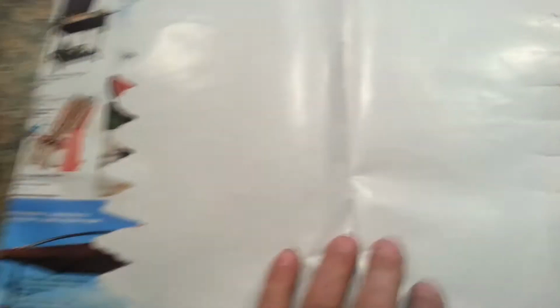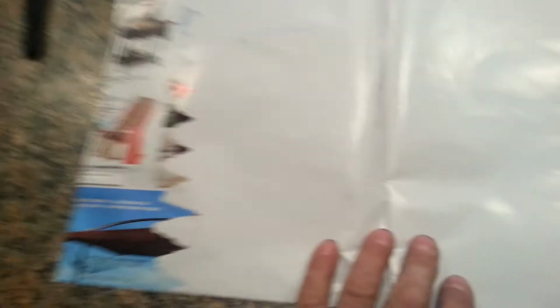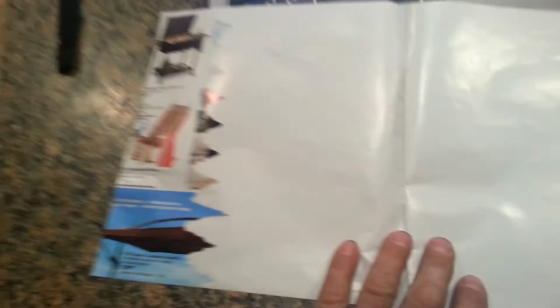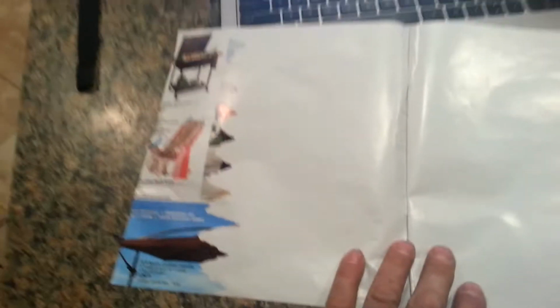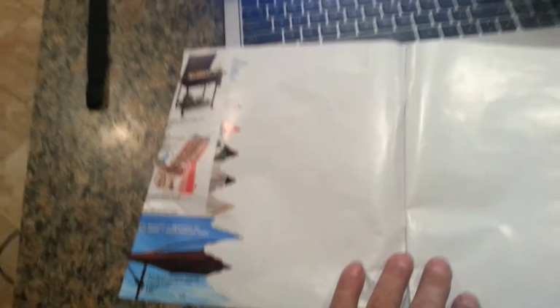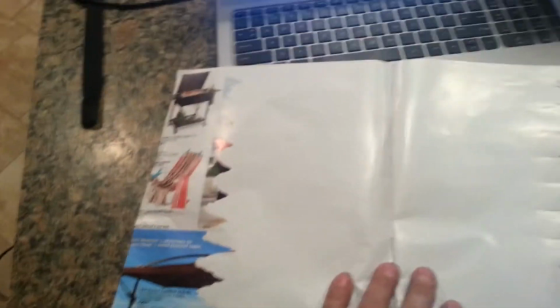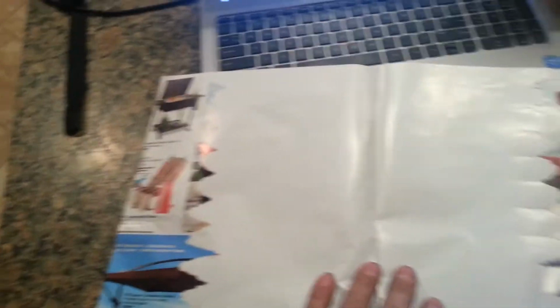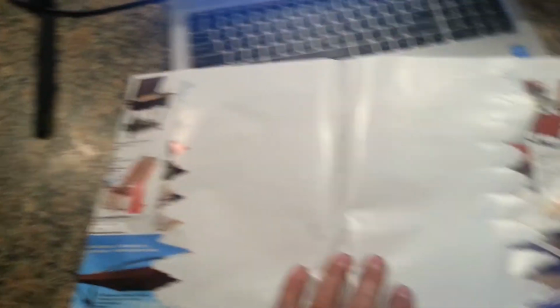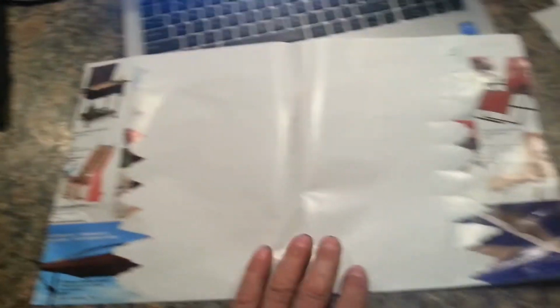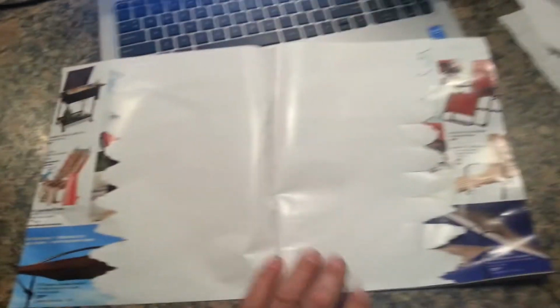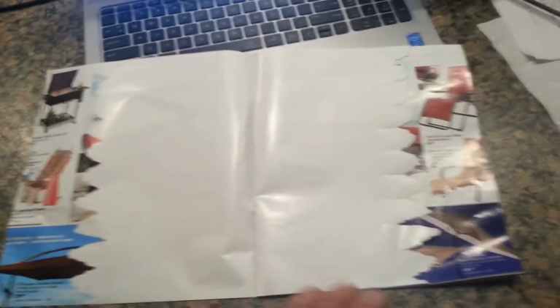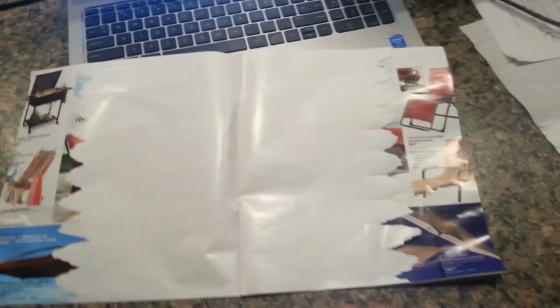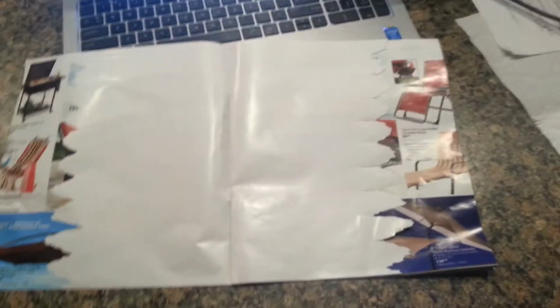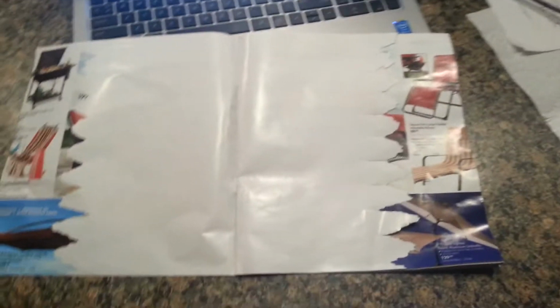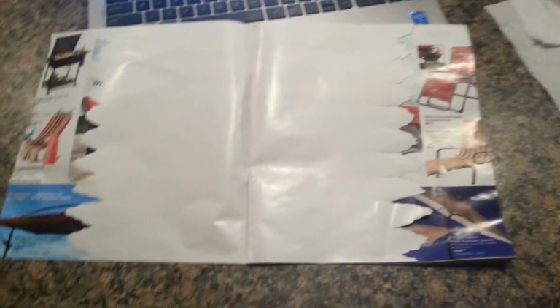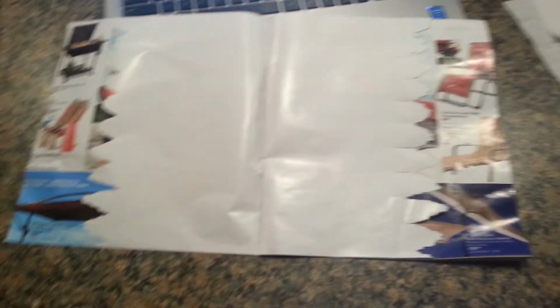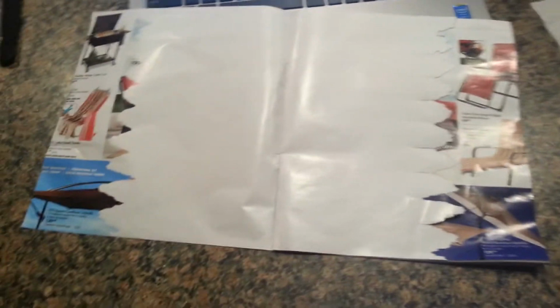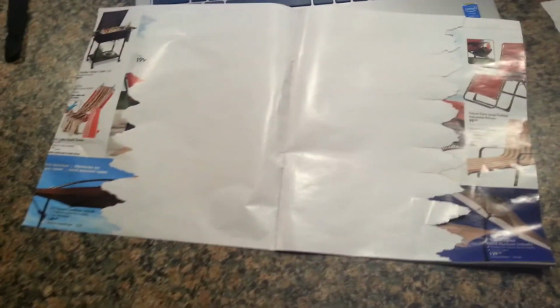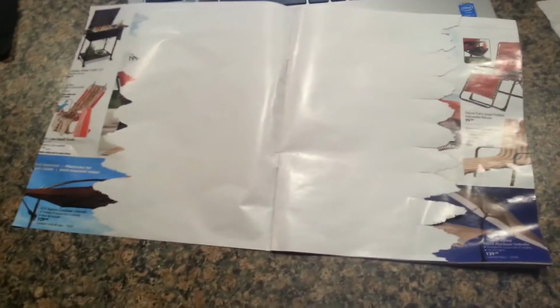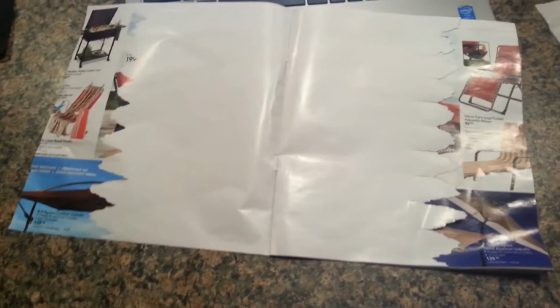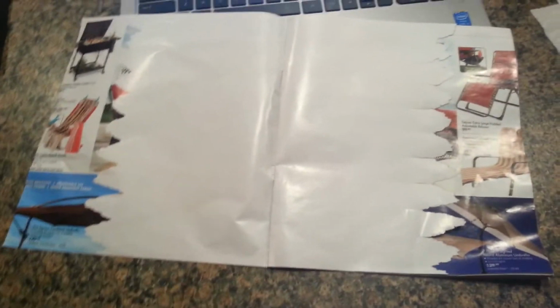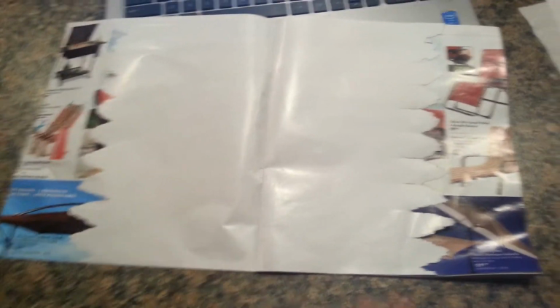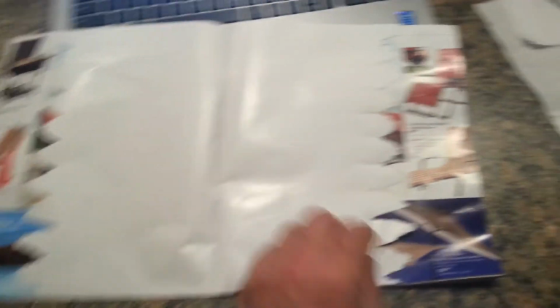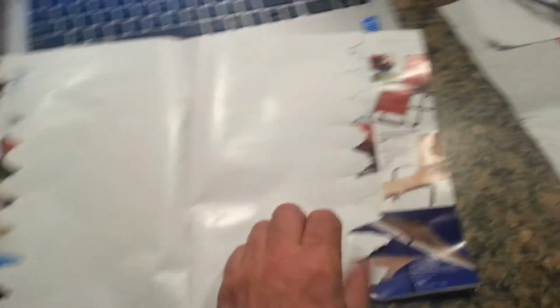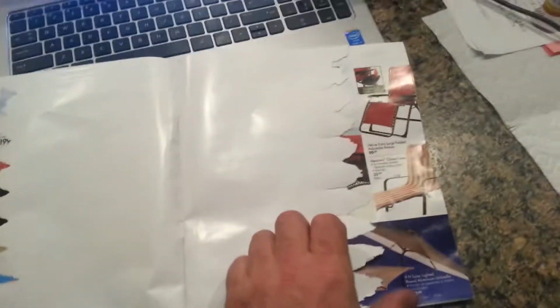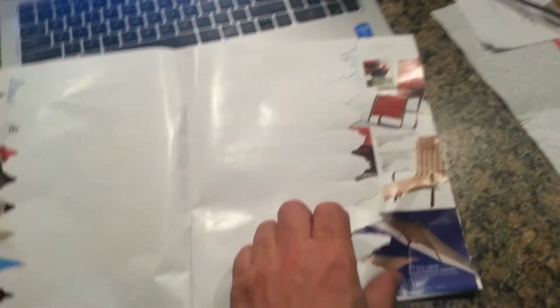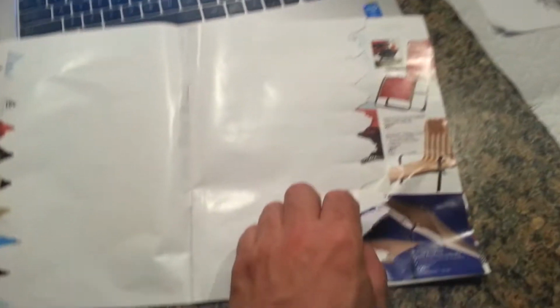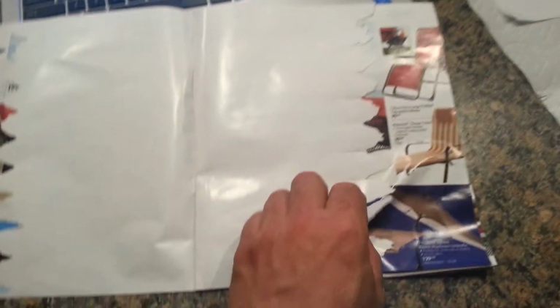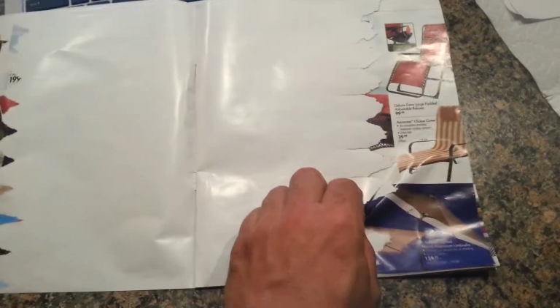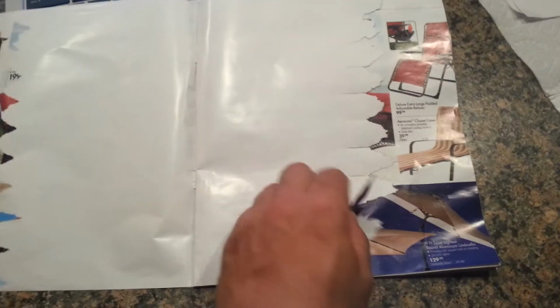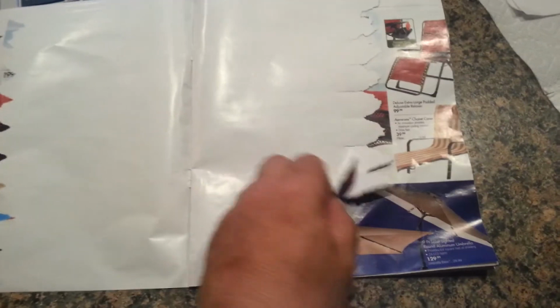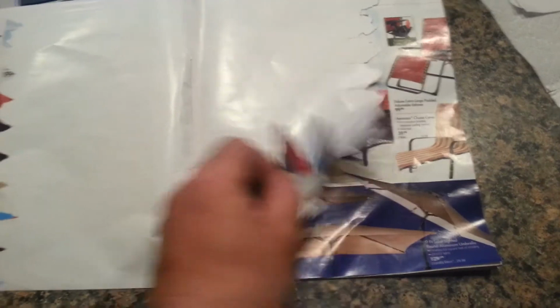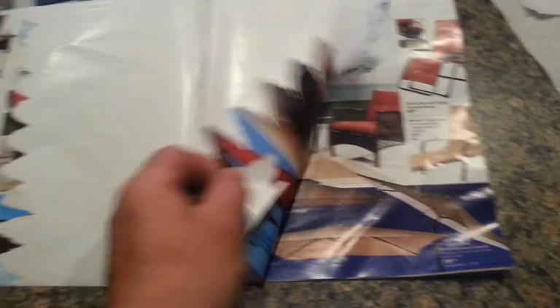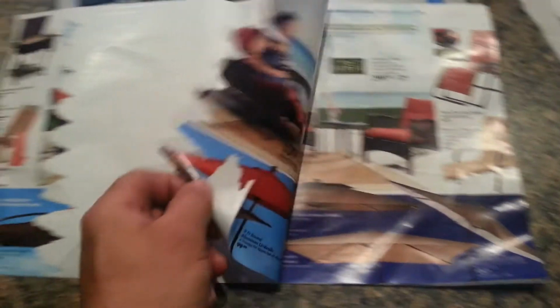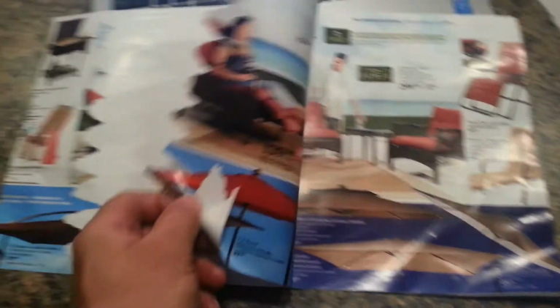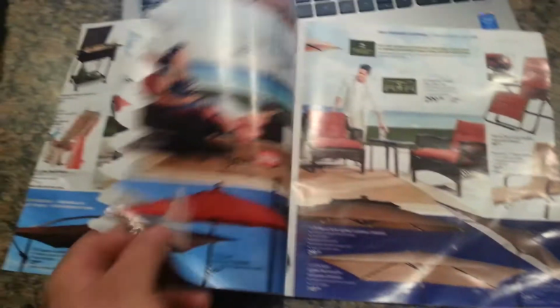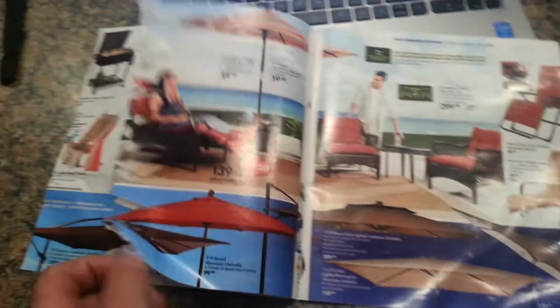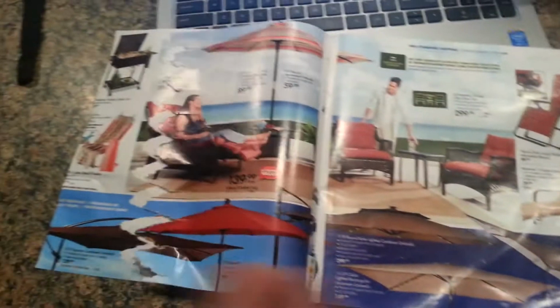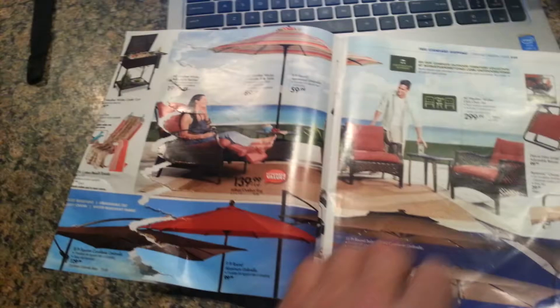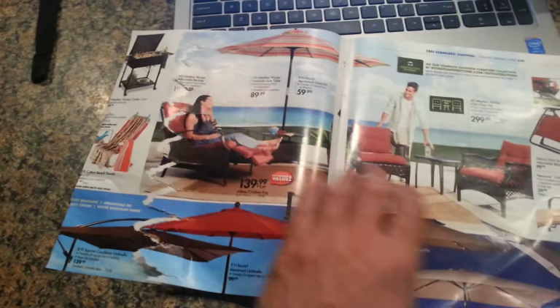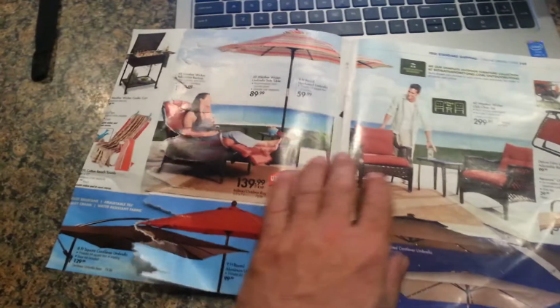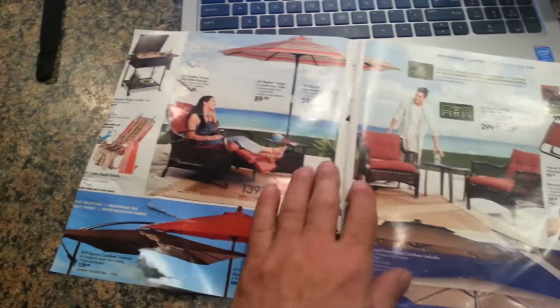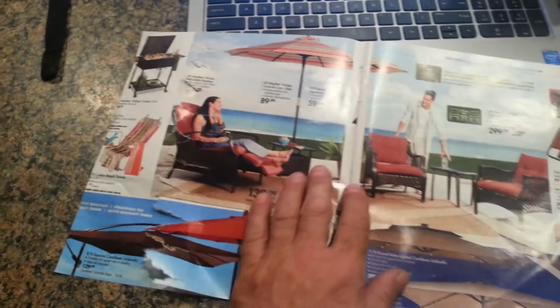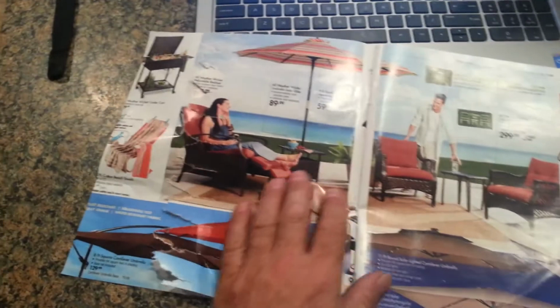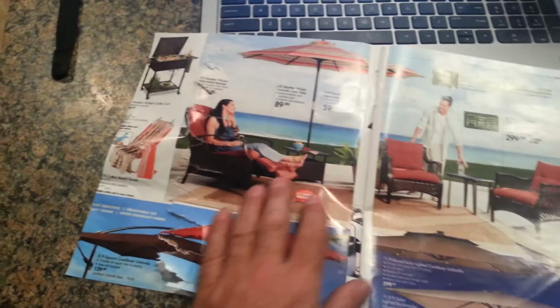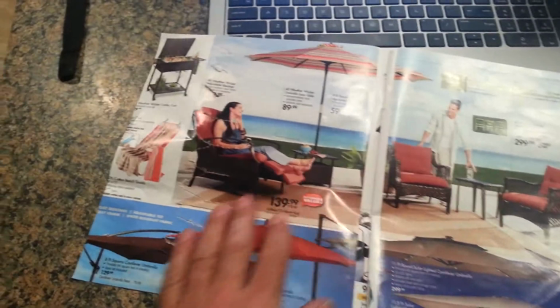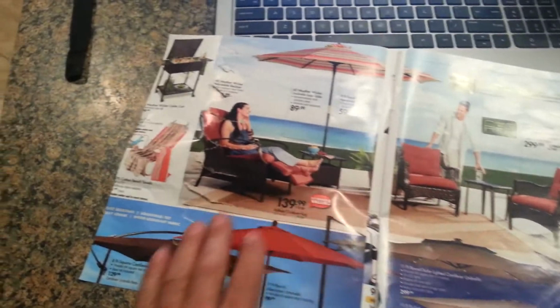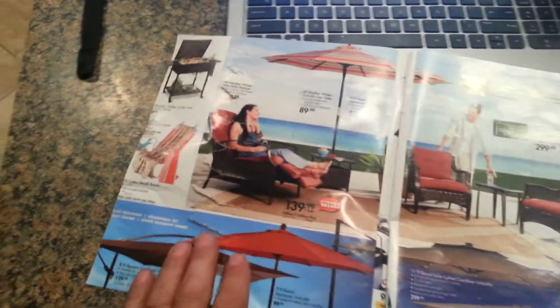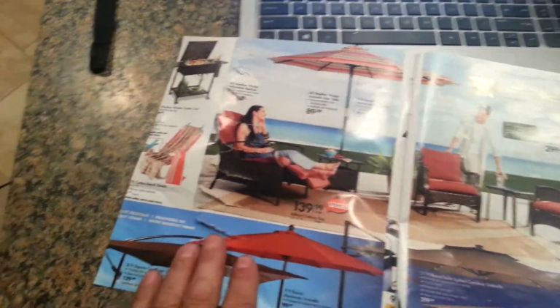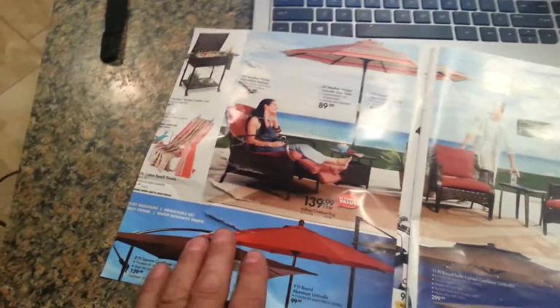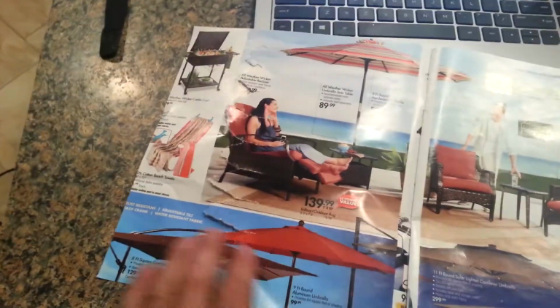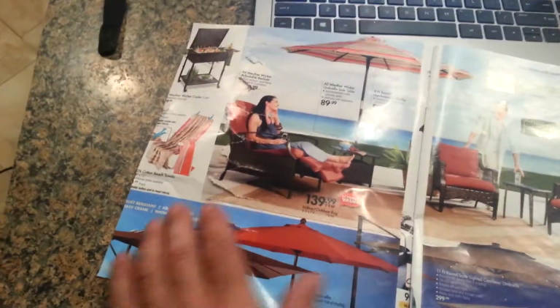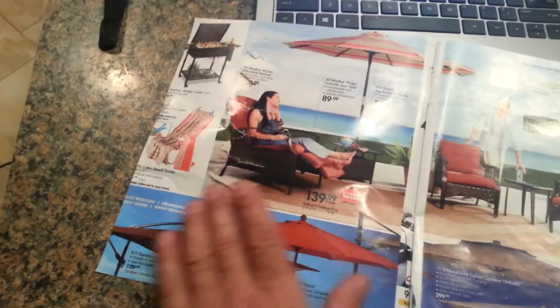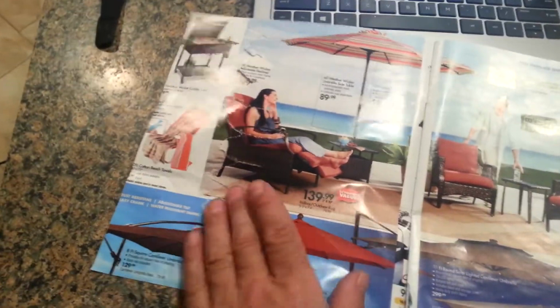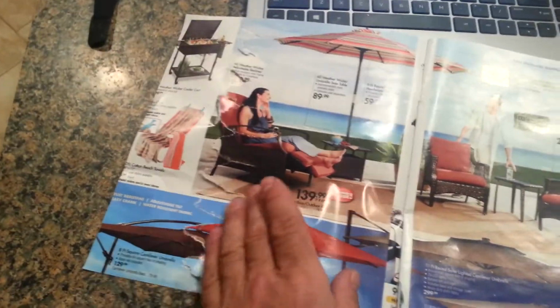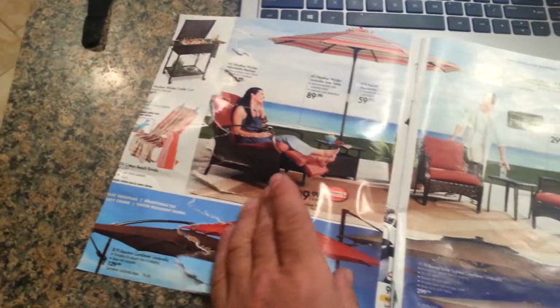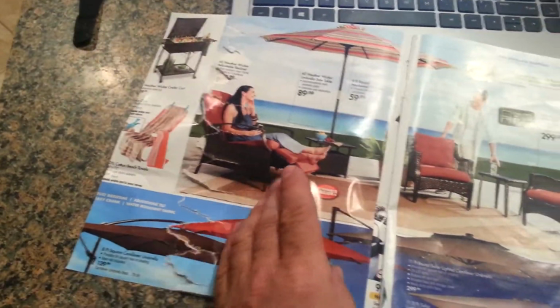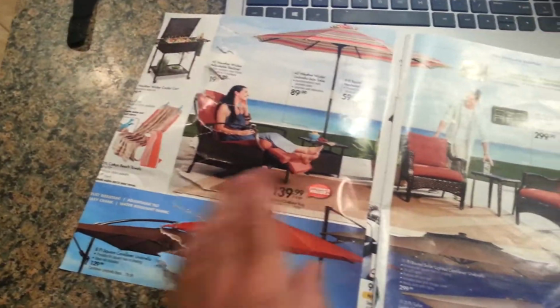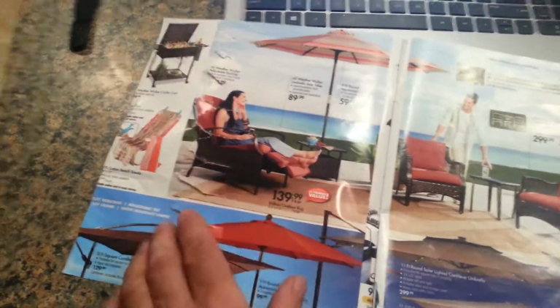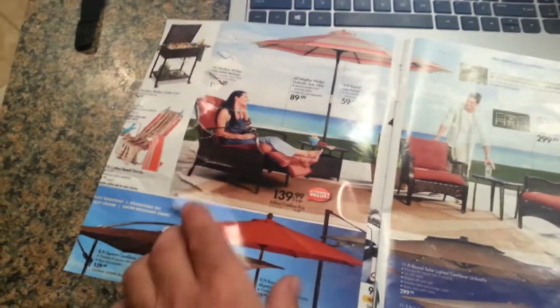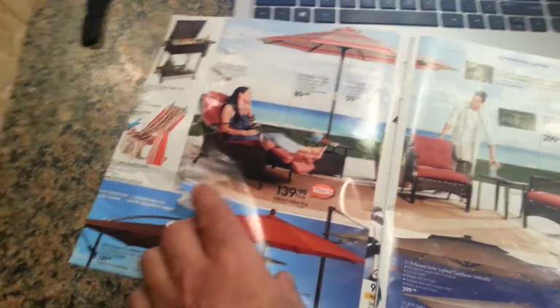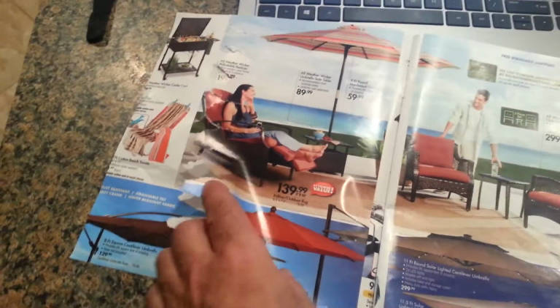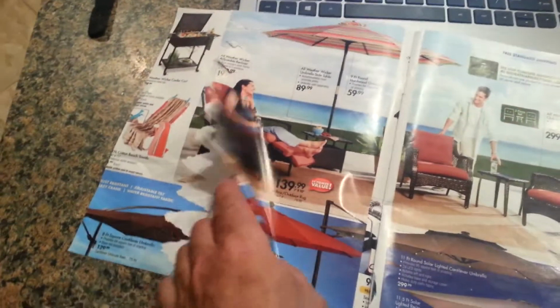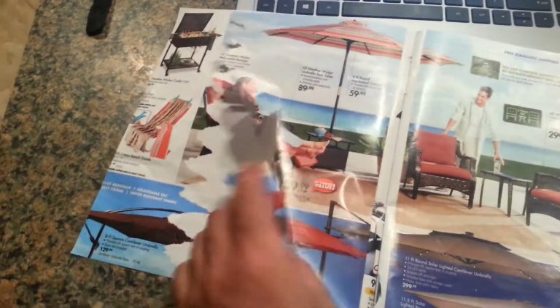And then you open the first page, and hmm, that's interesting. I wonder what that's supposed to be. Oh wait — I see. That works like that.